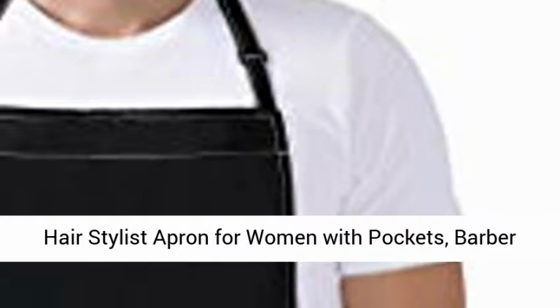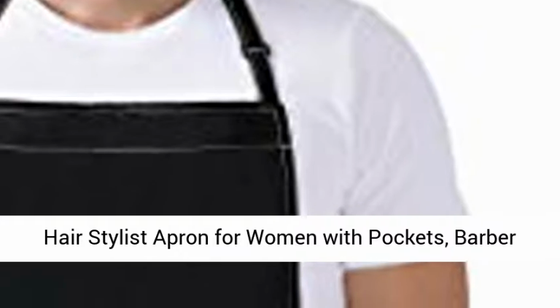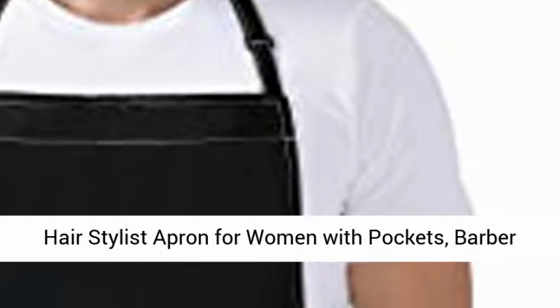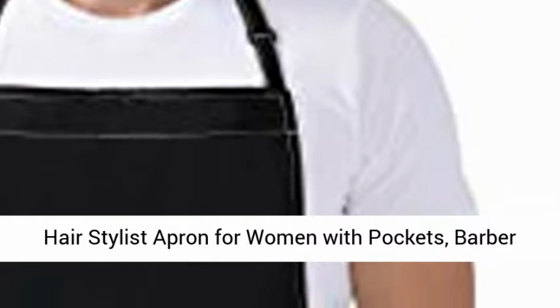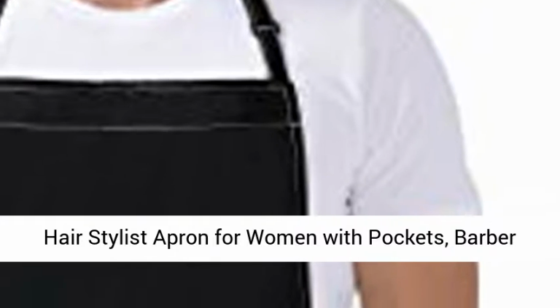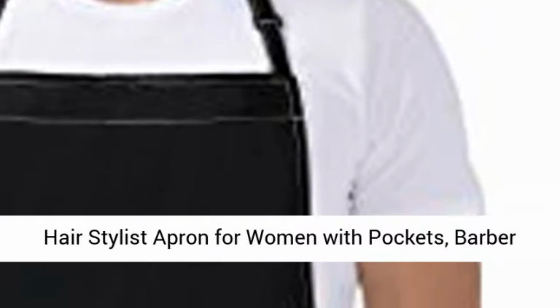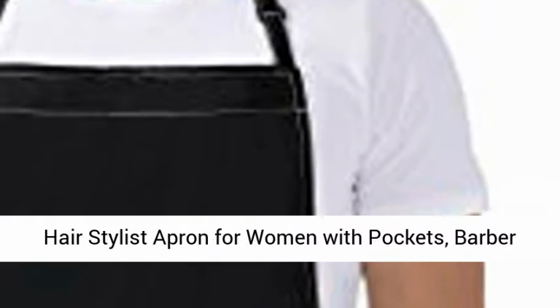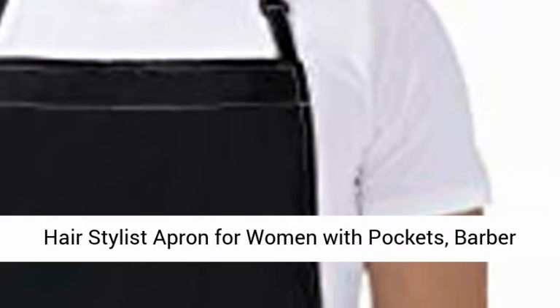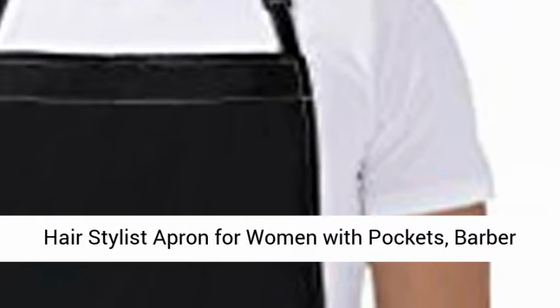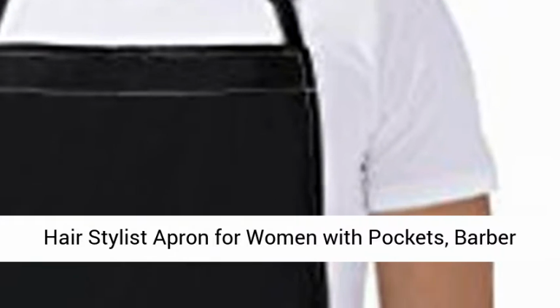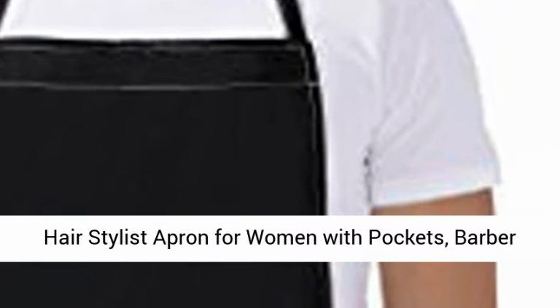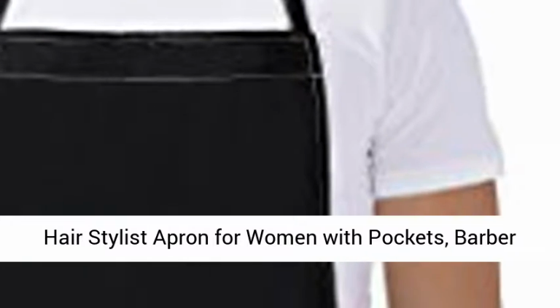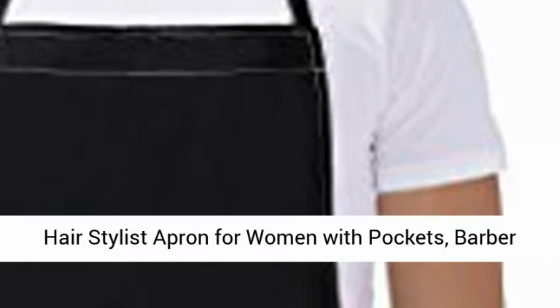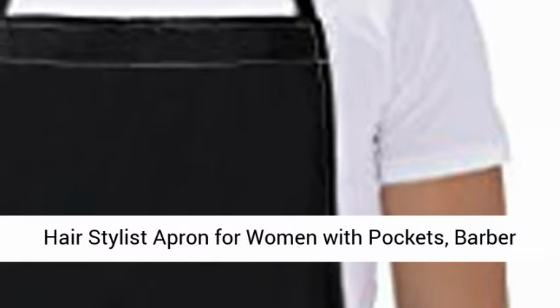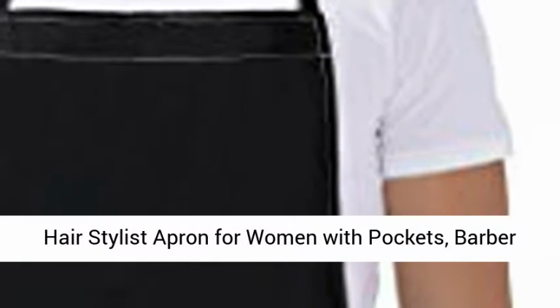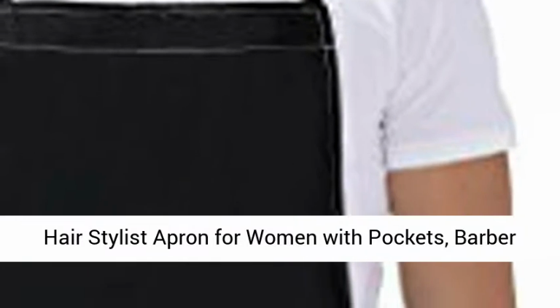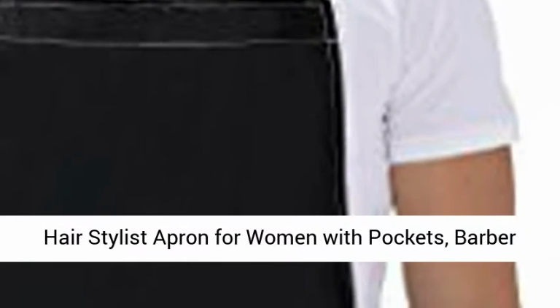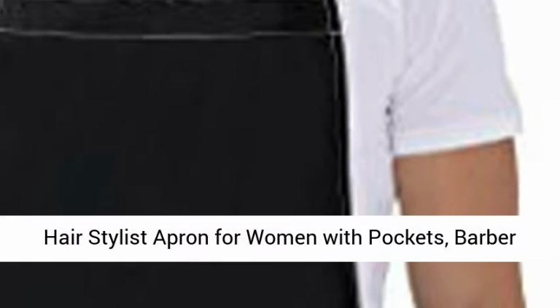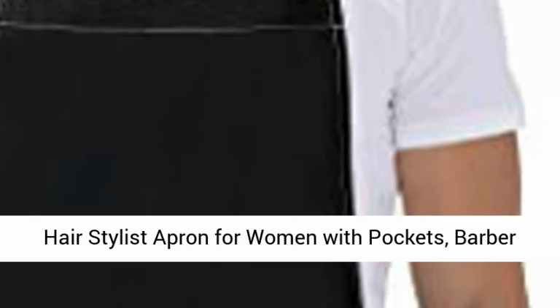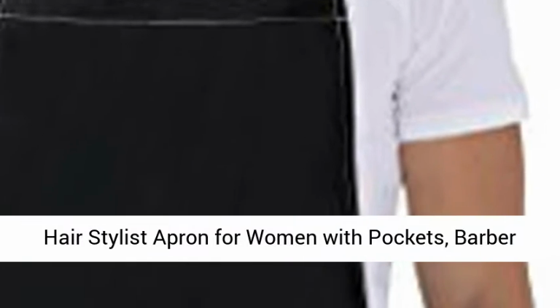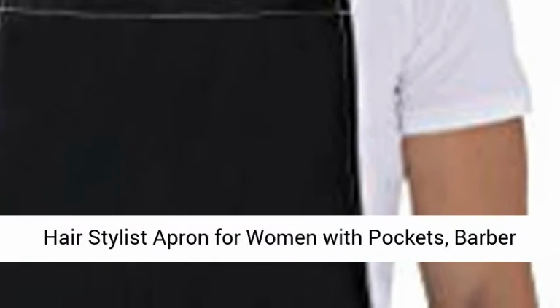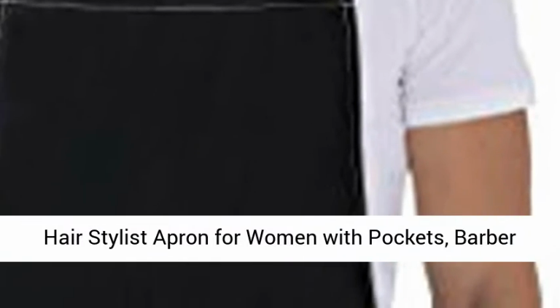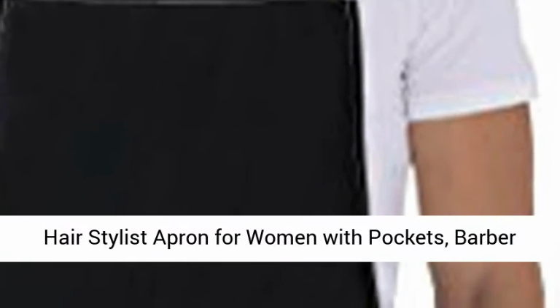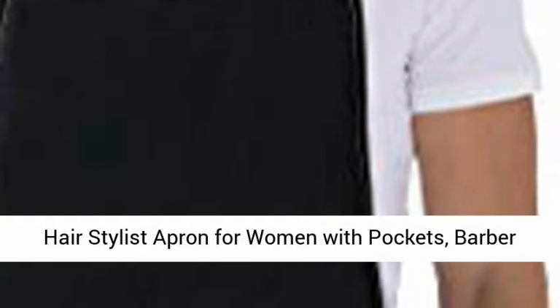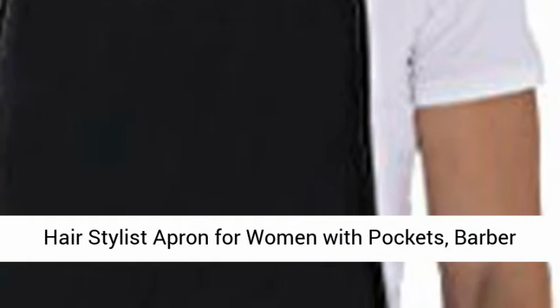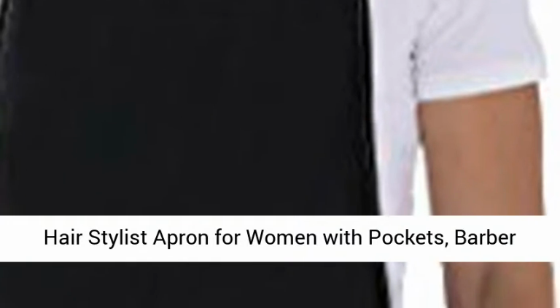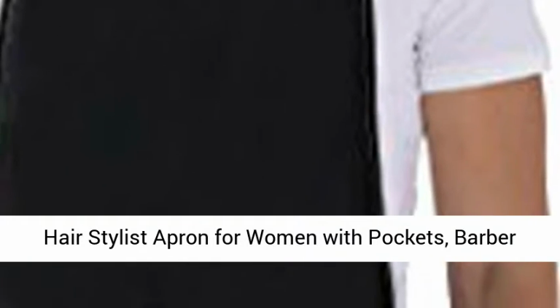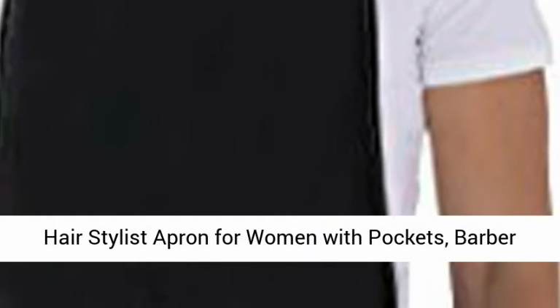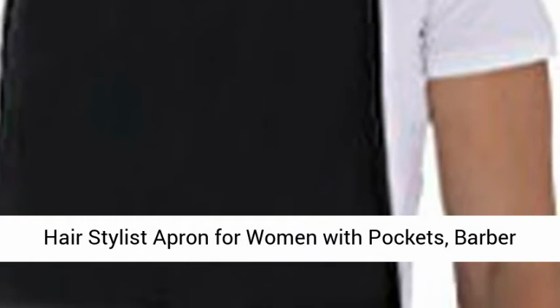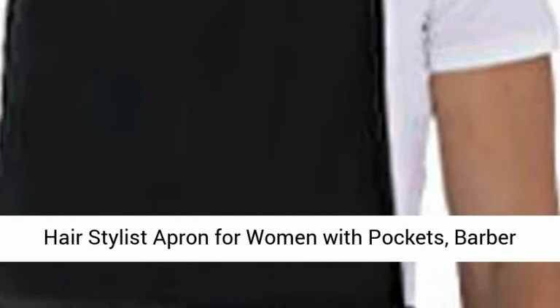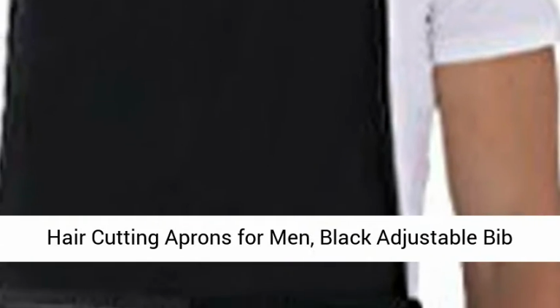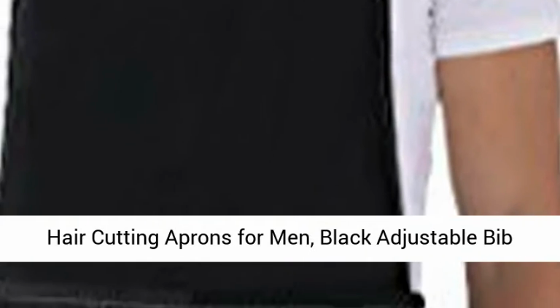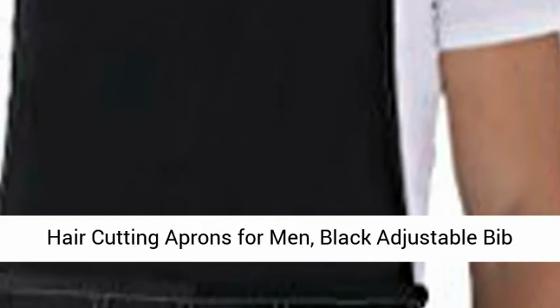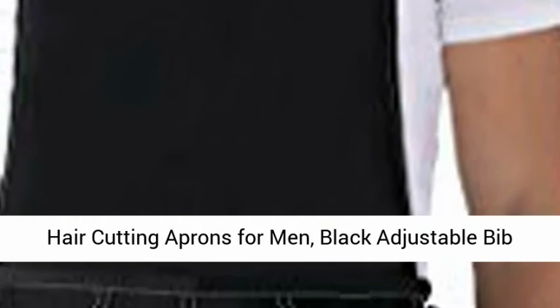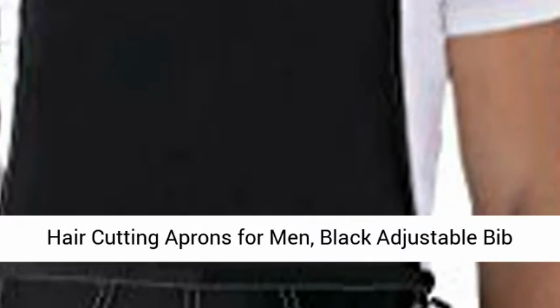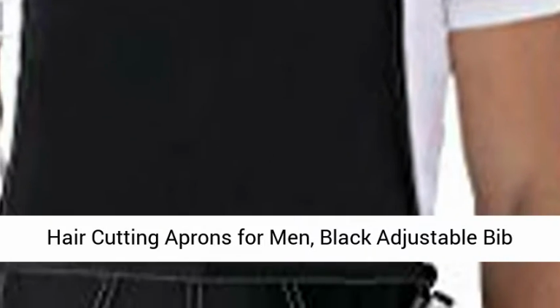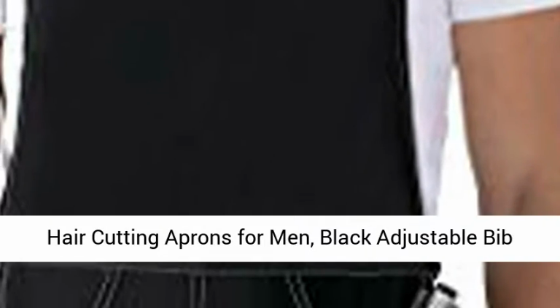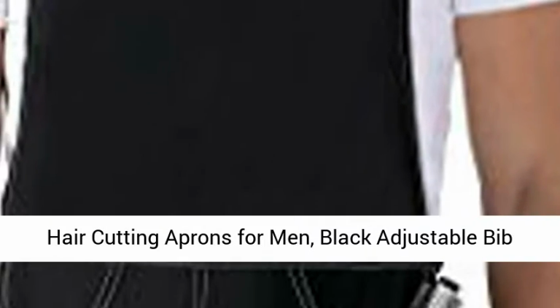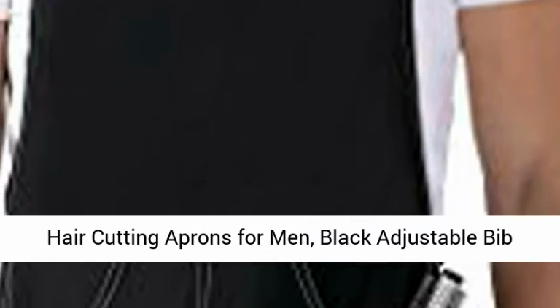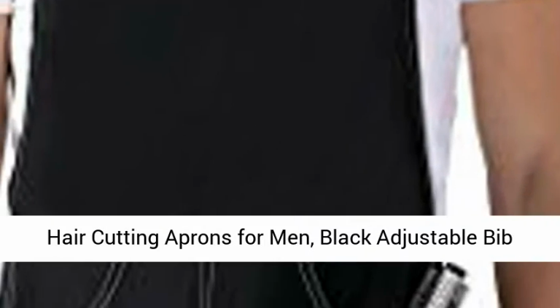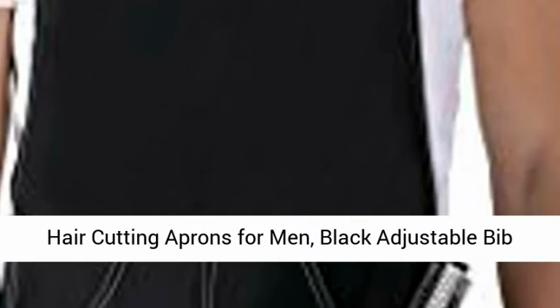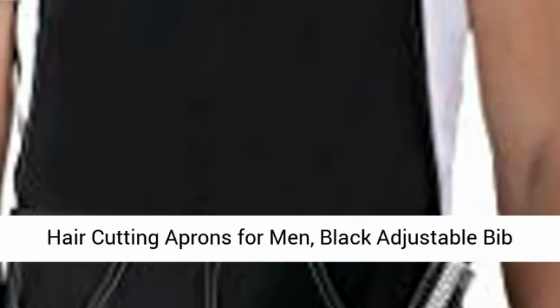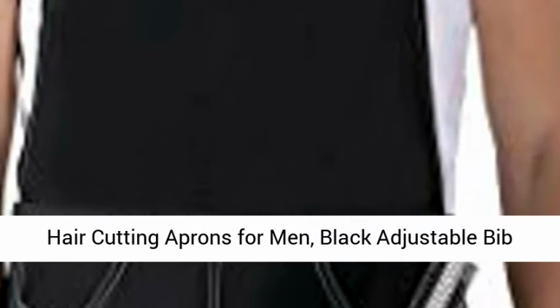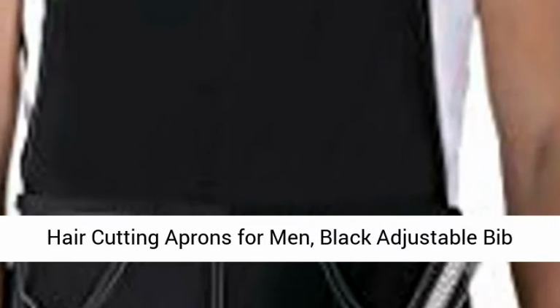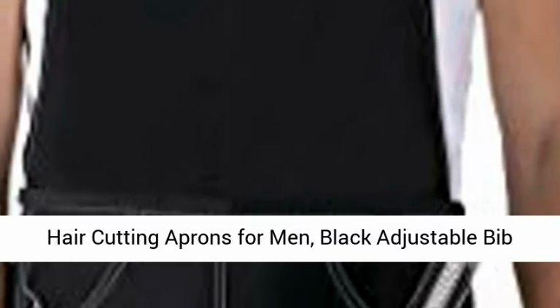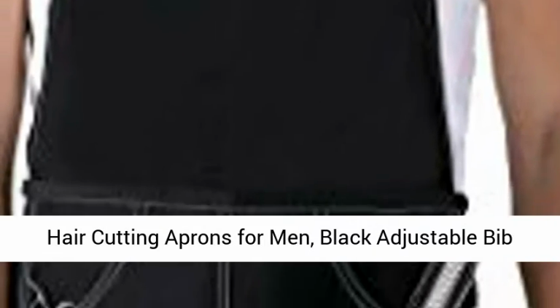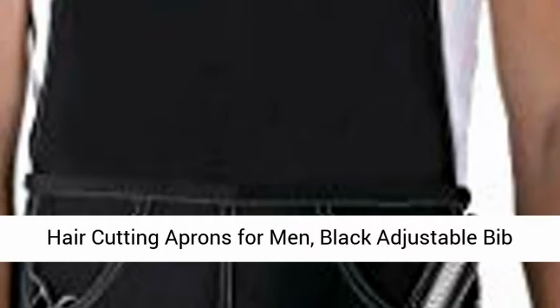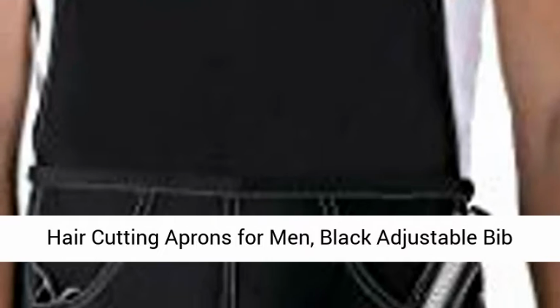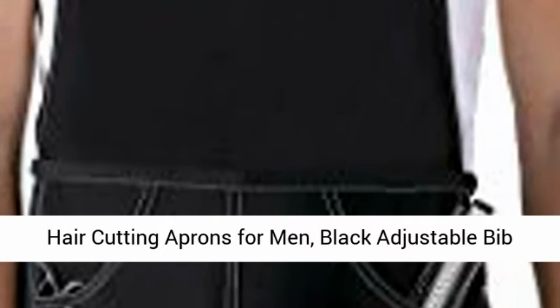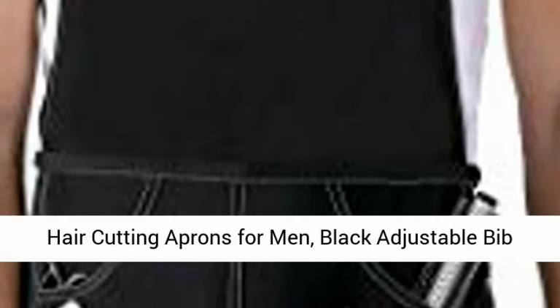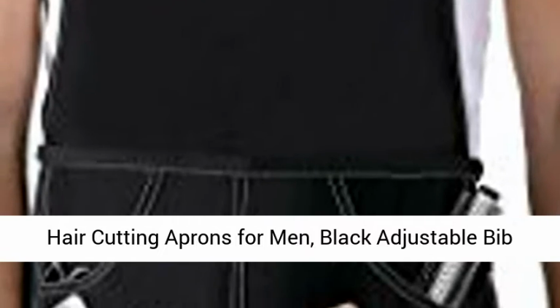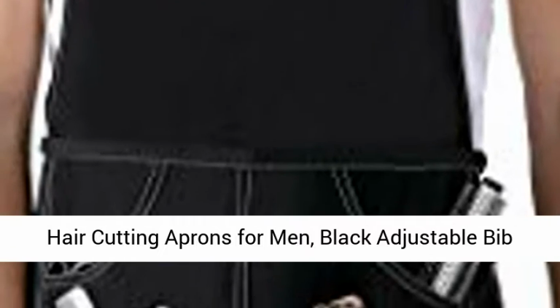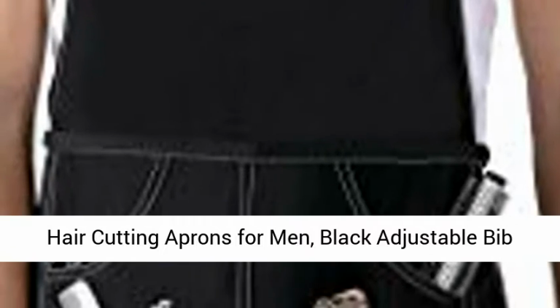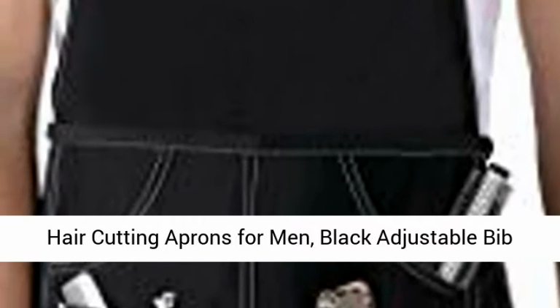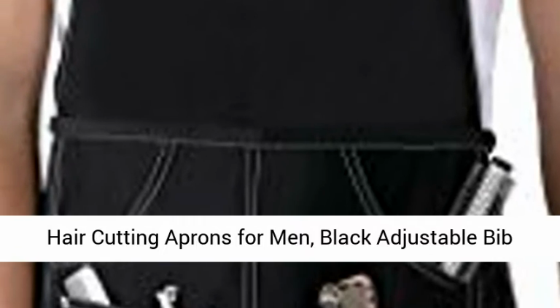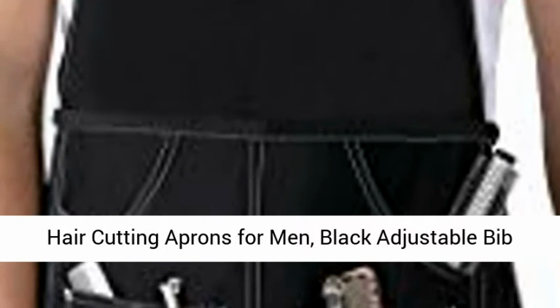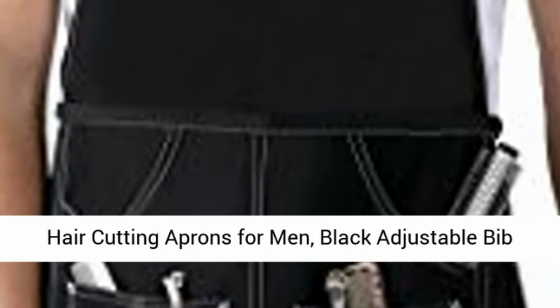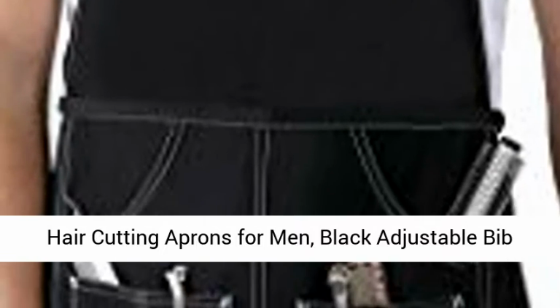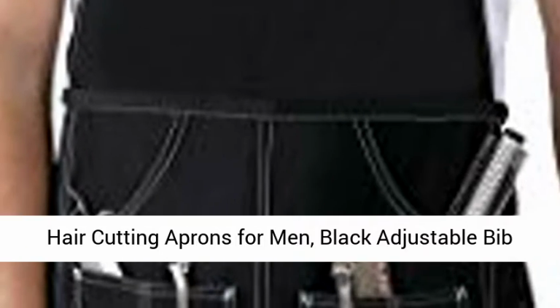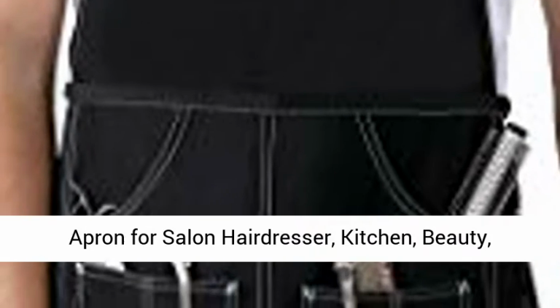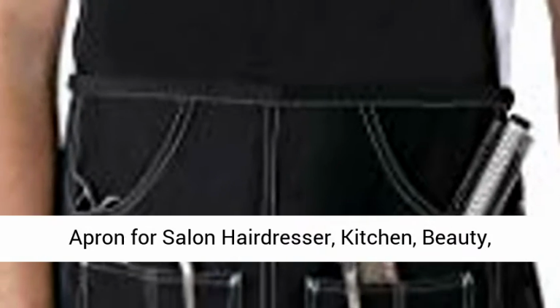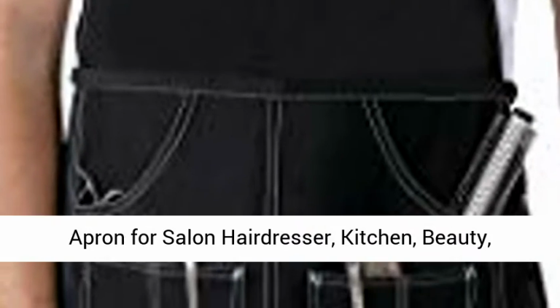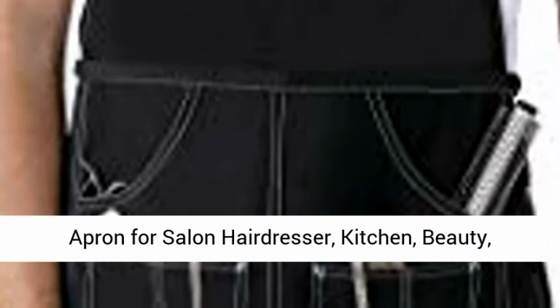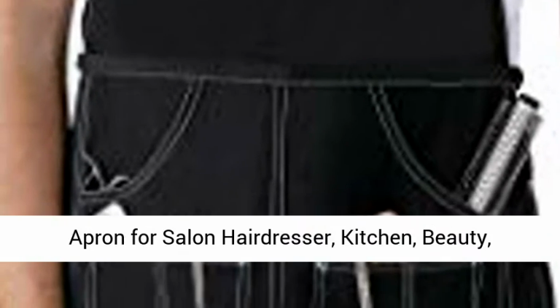Hair stylist apron for women with pockets, barber hair cutting aprons for men, black adjustable bib apron for salon hairdresser.